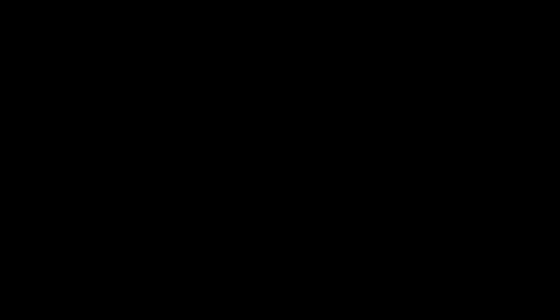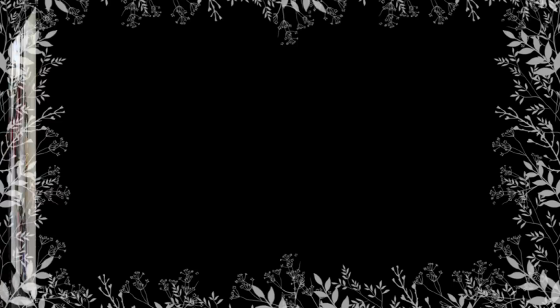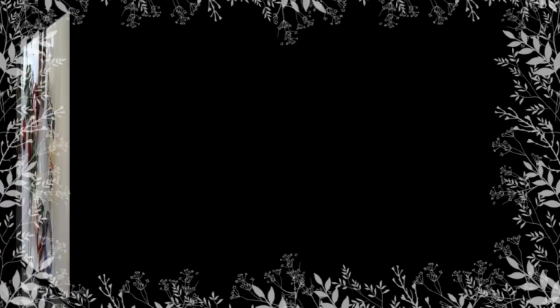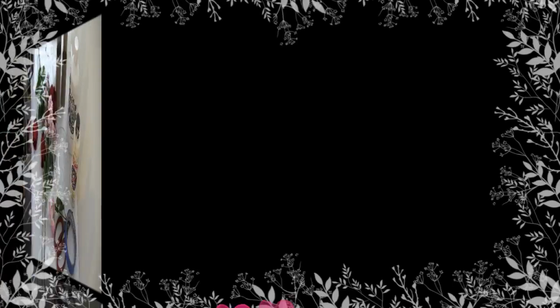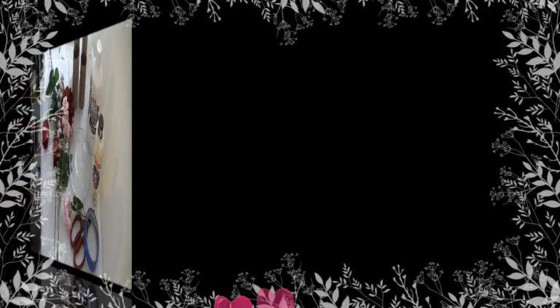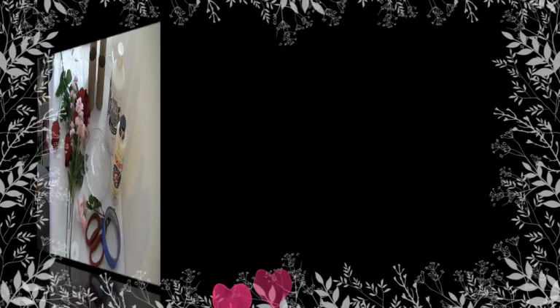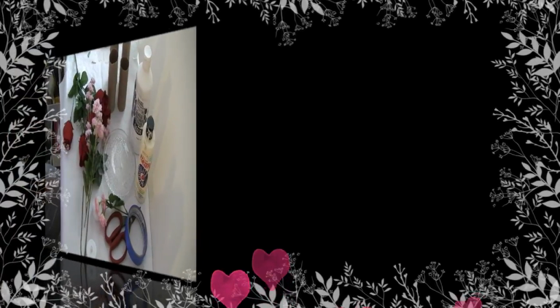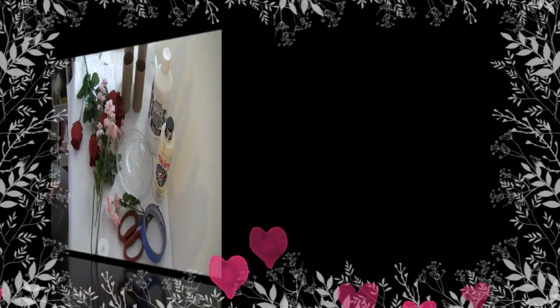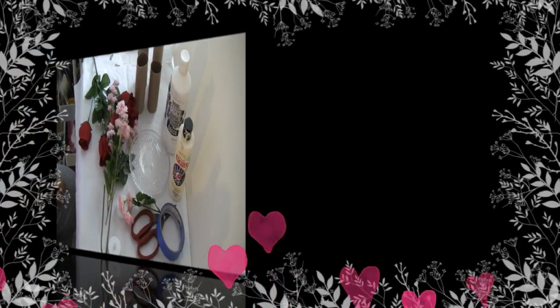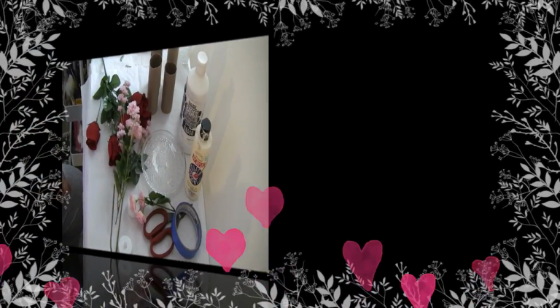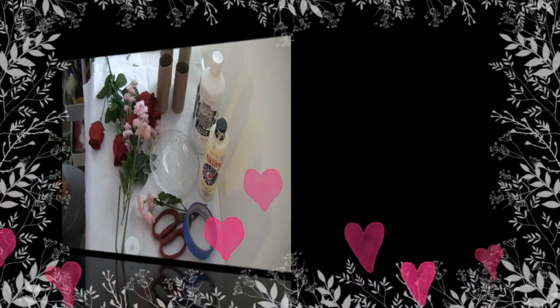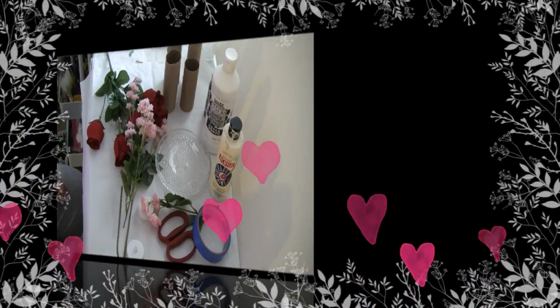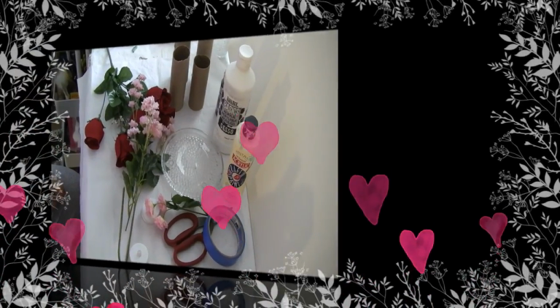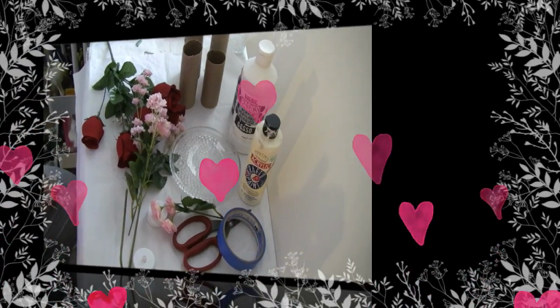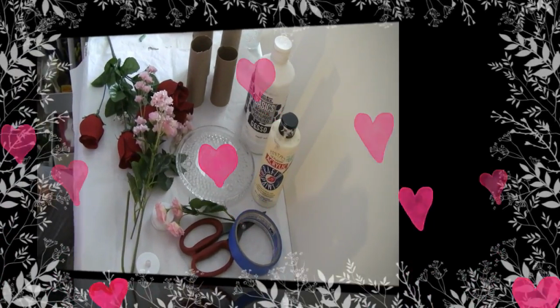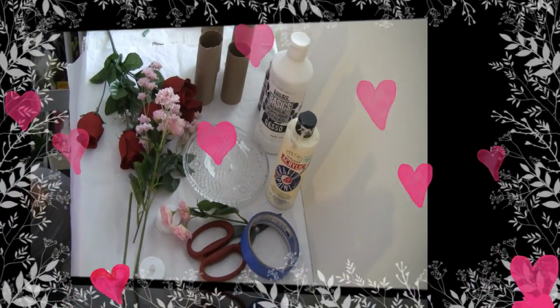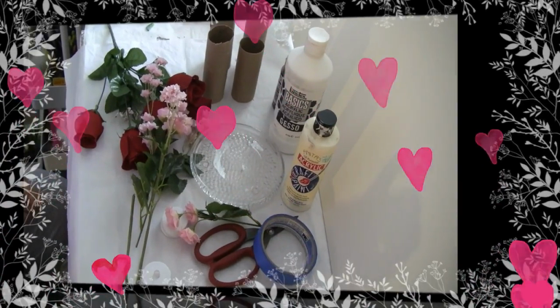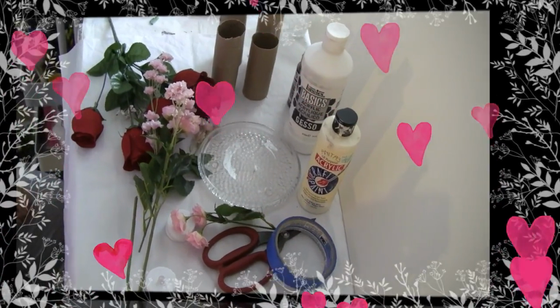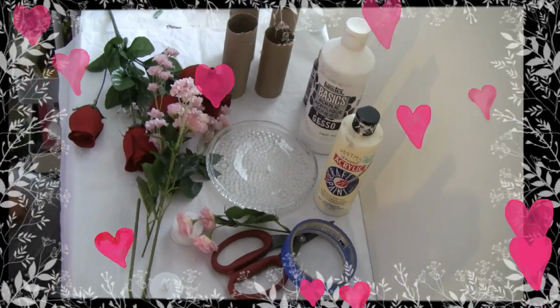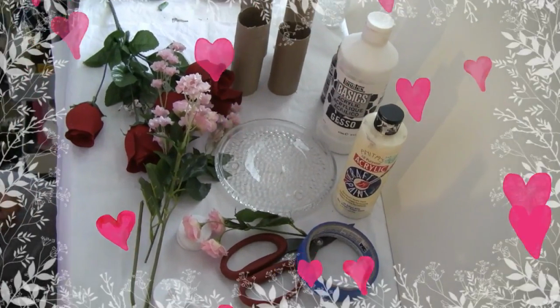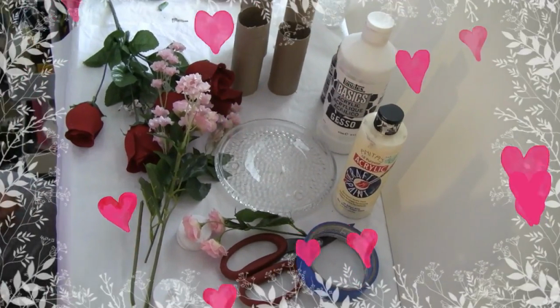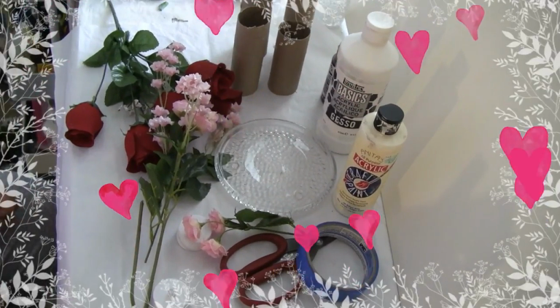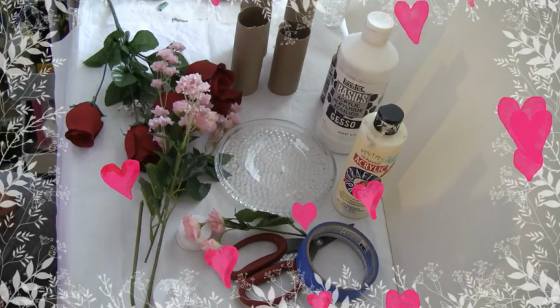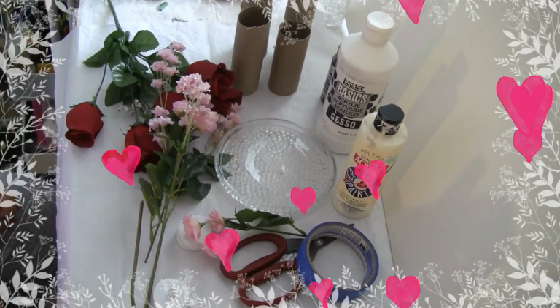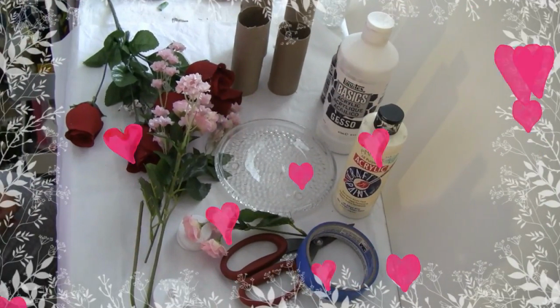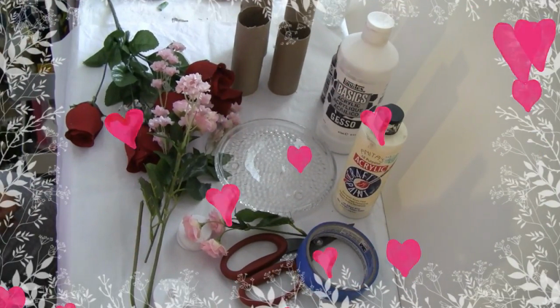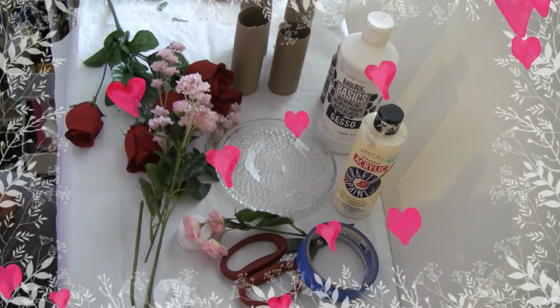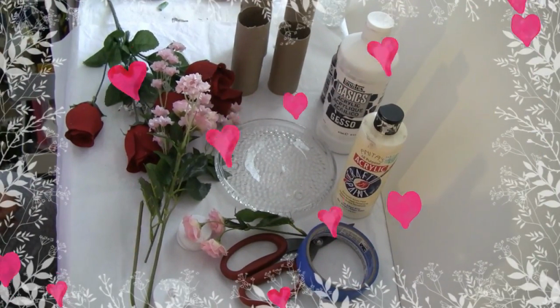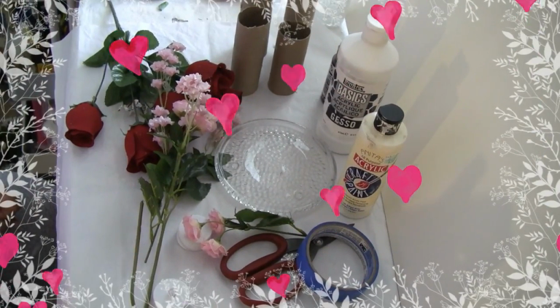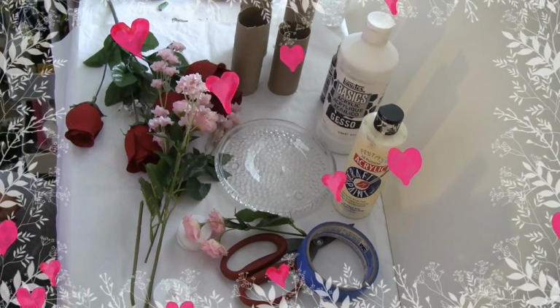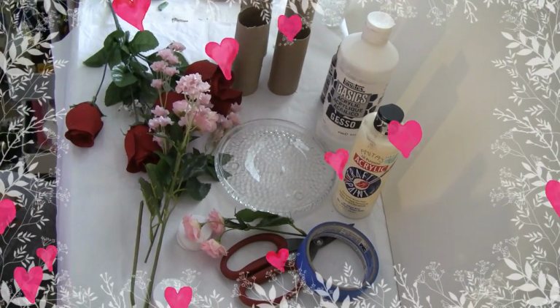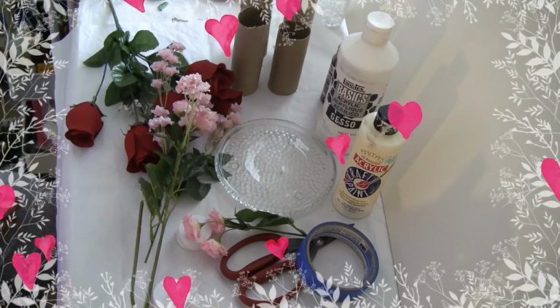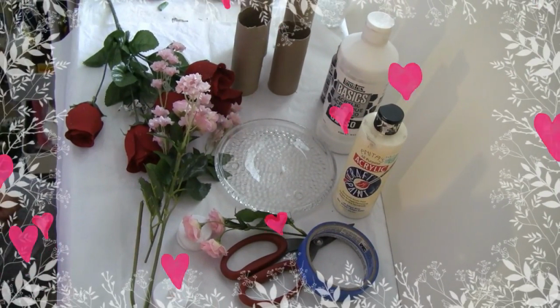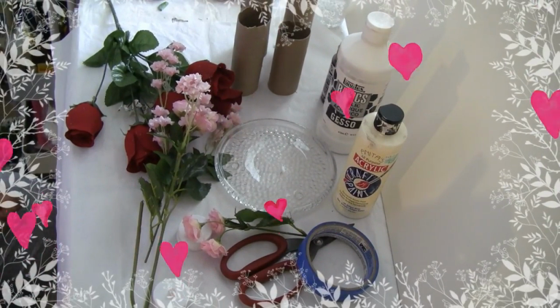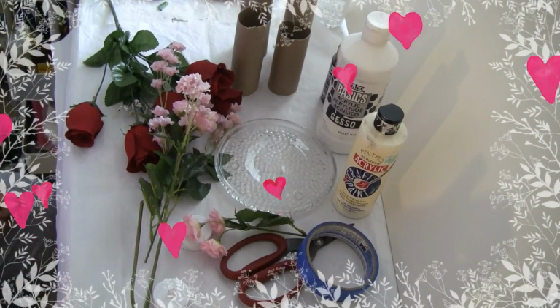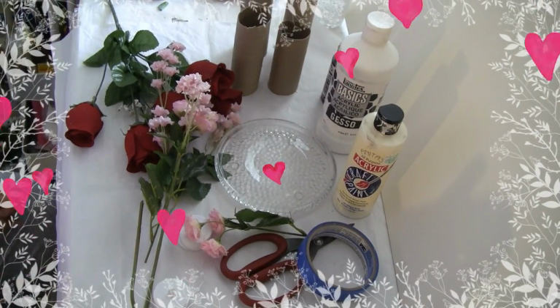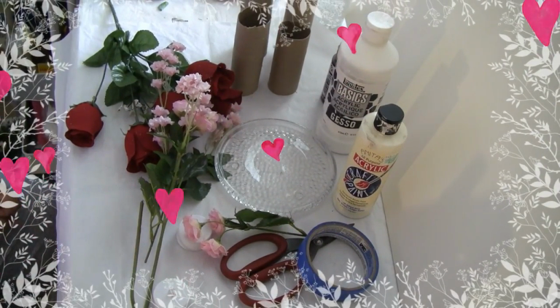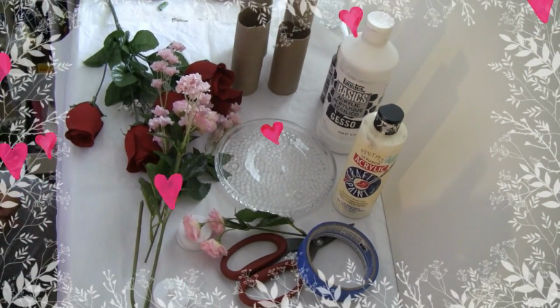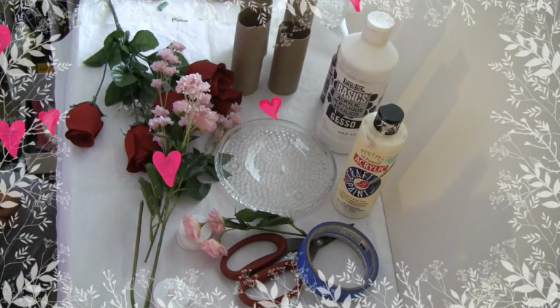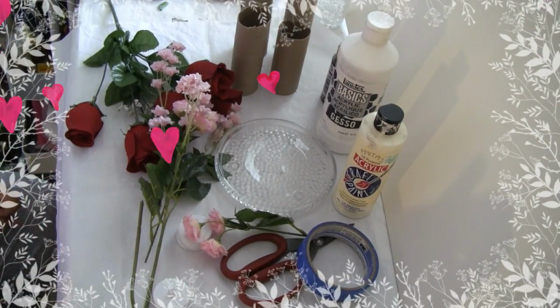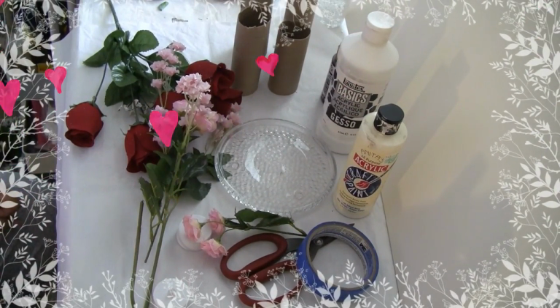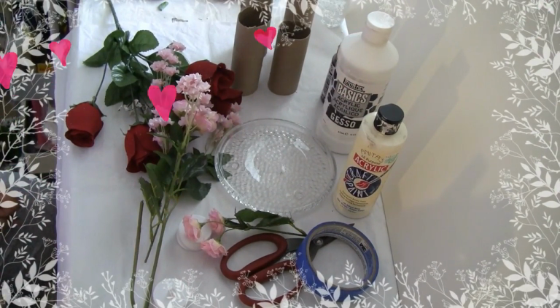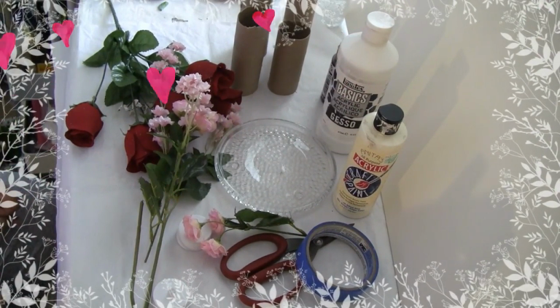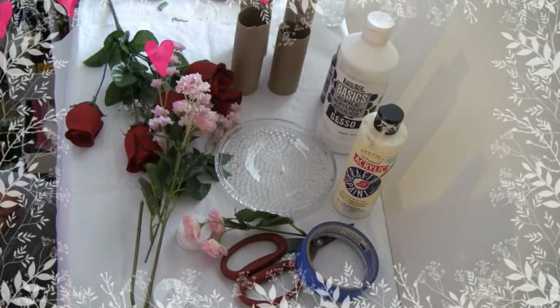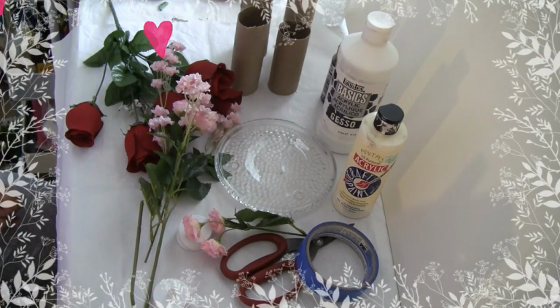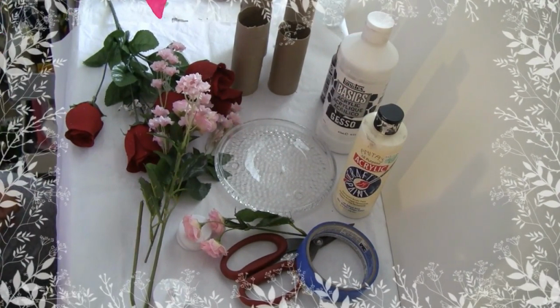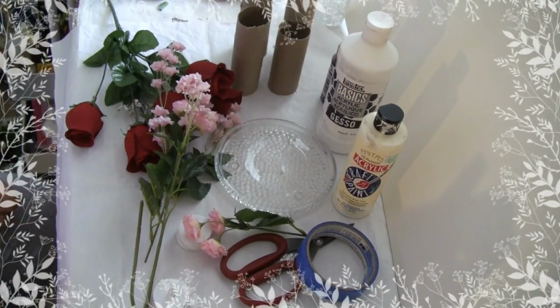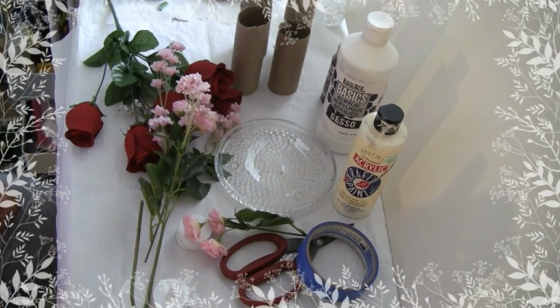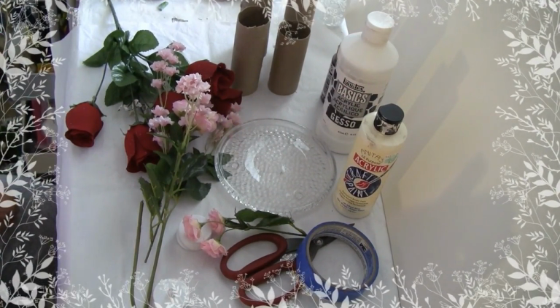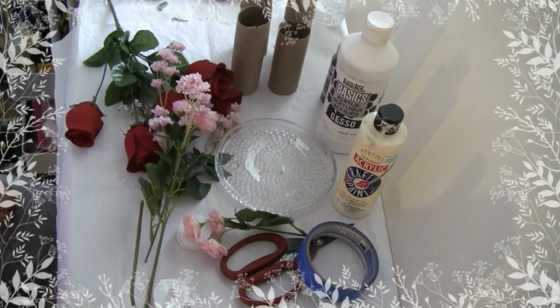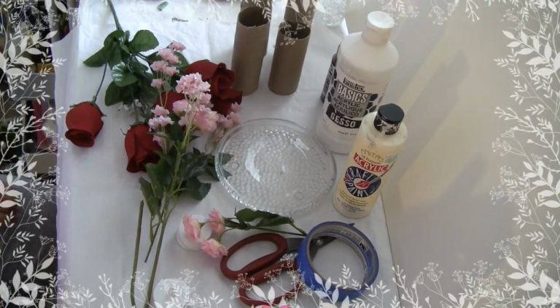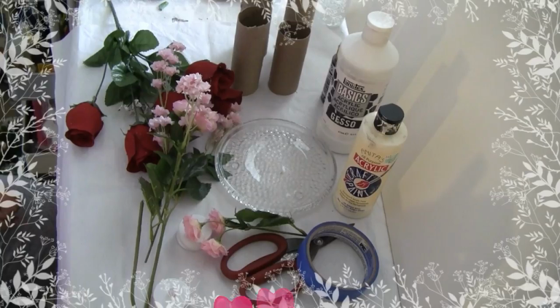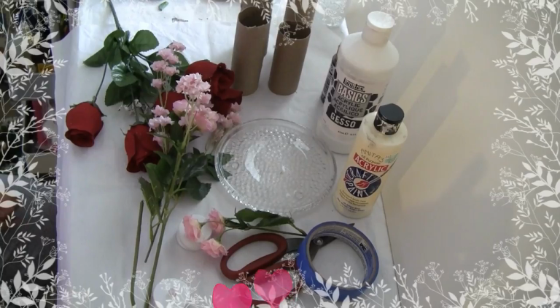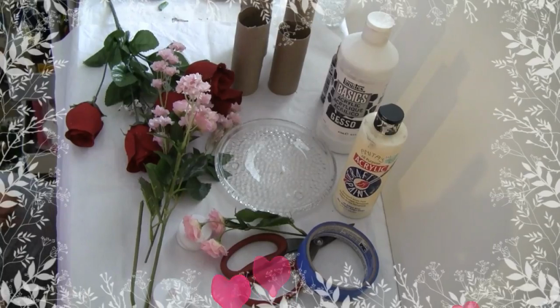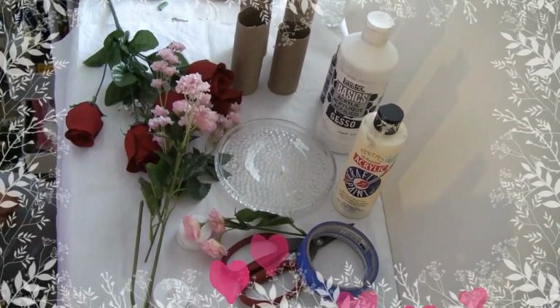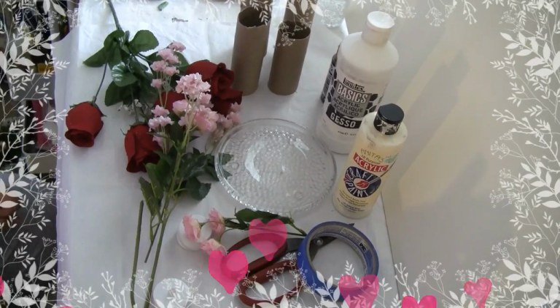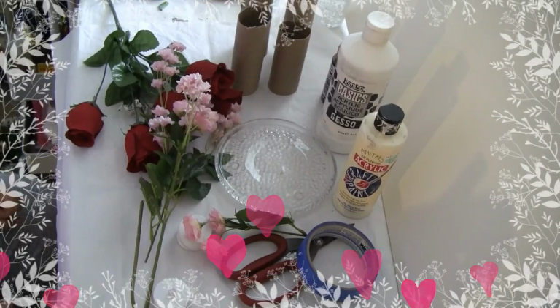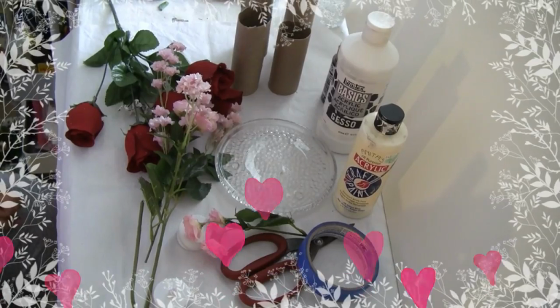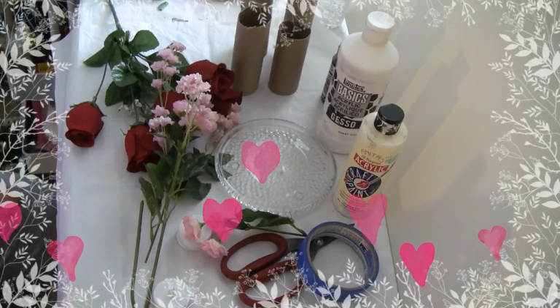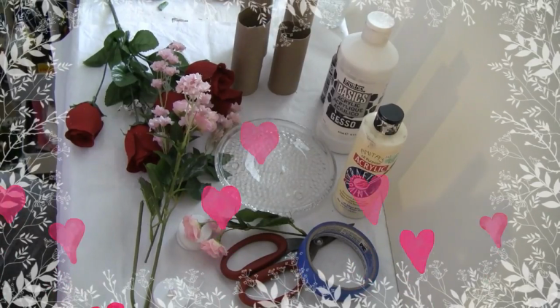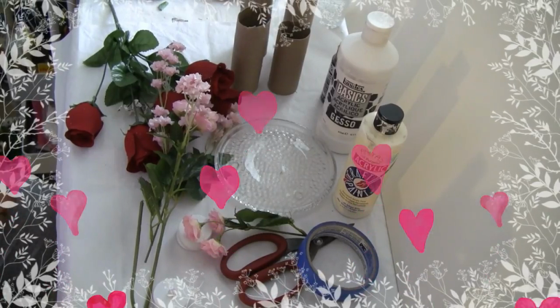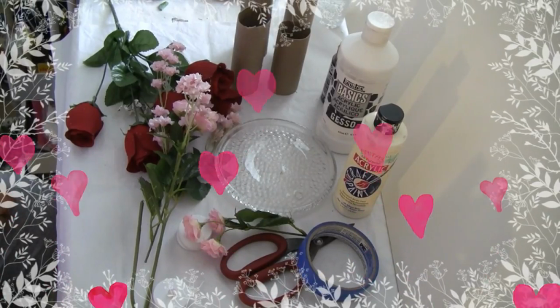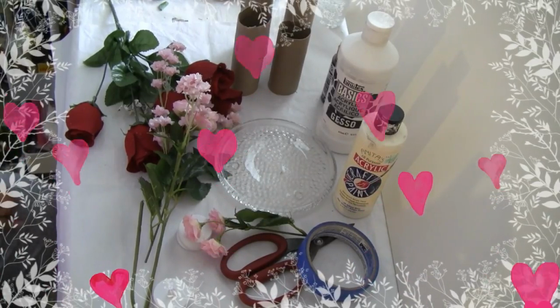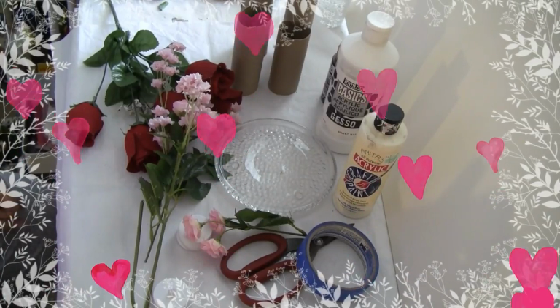Guys, you want to make some candle holders for Valentine's? Really pretty, very romantic. Let's get started.